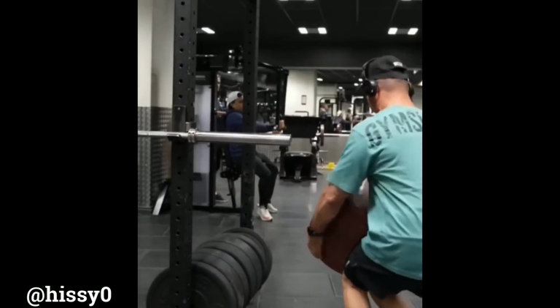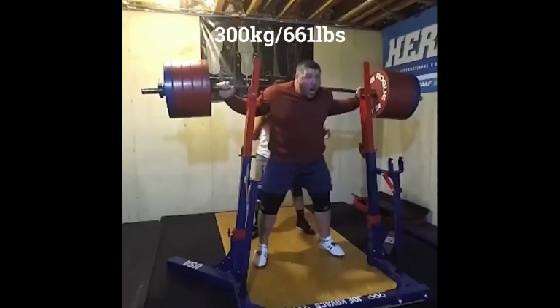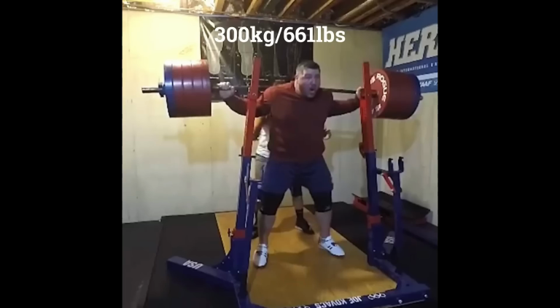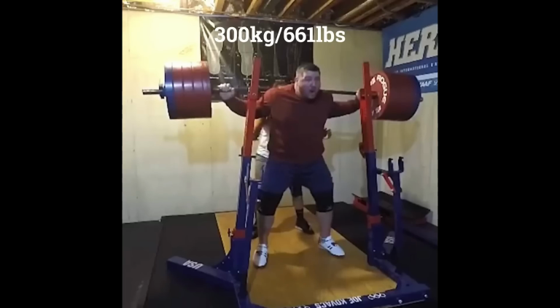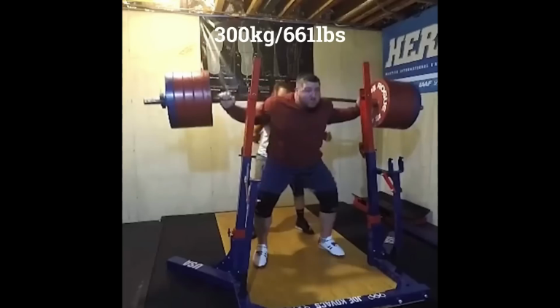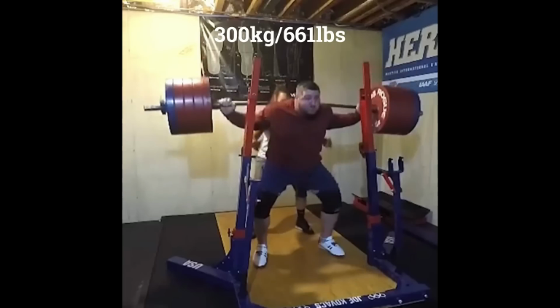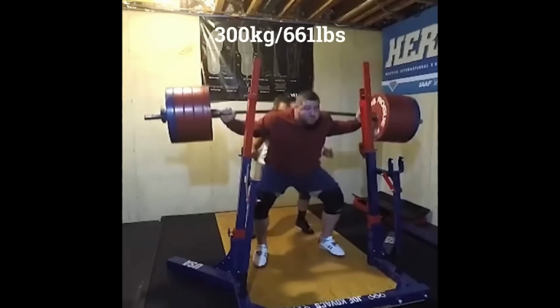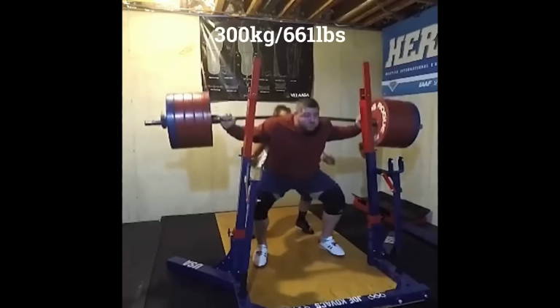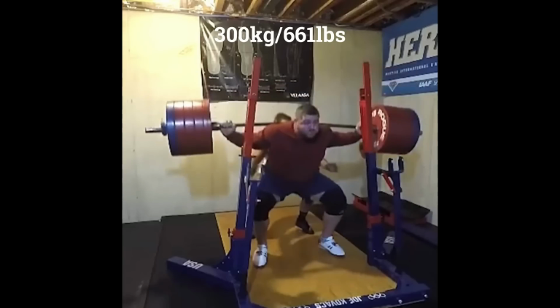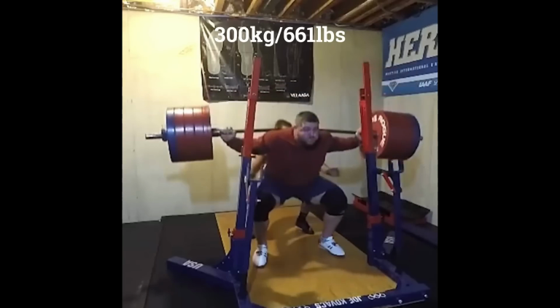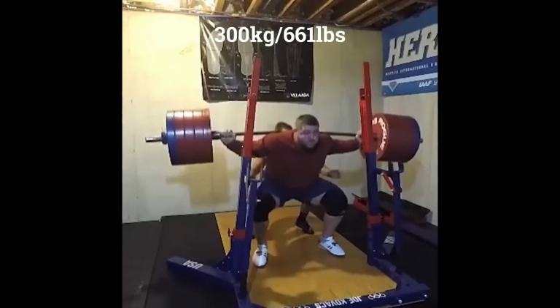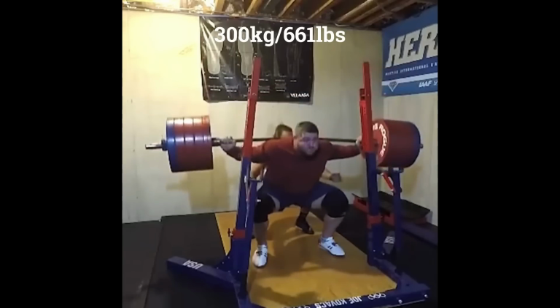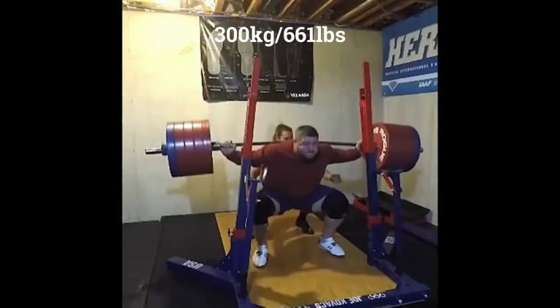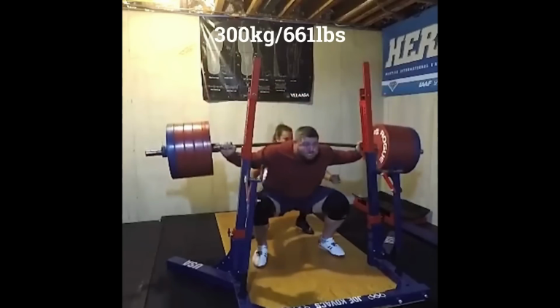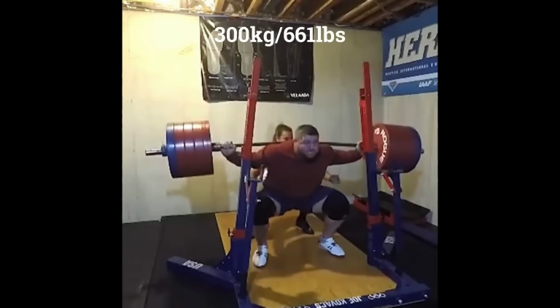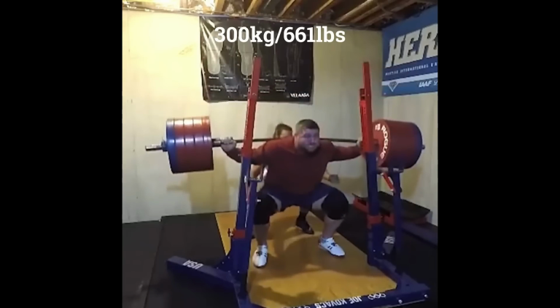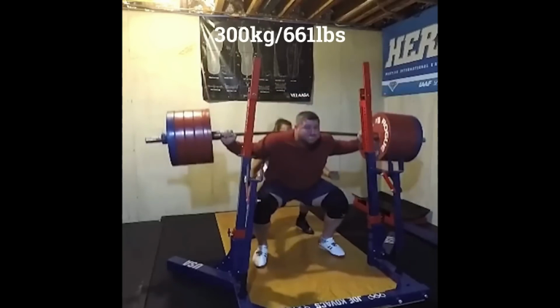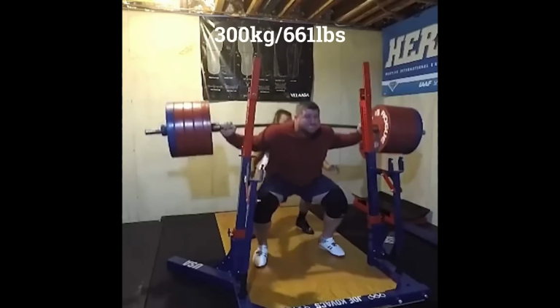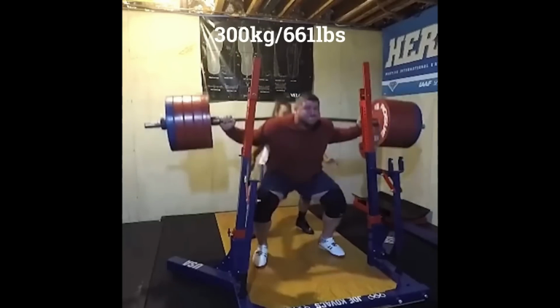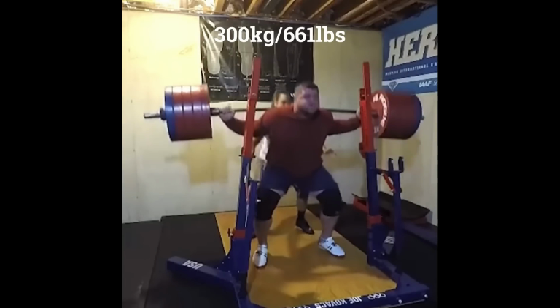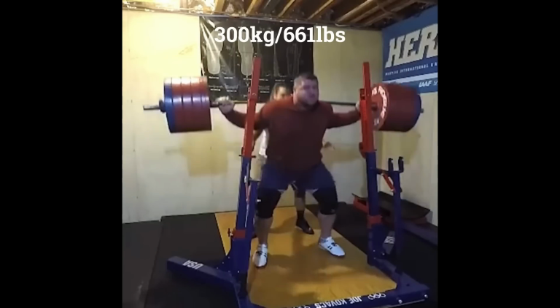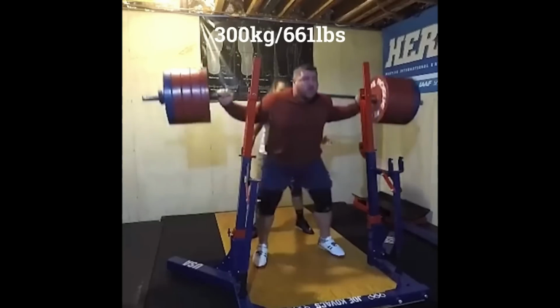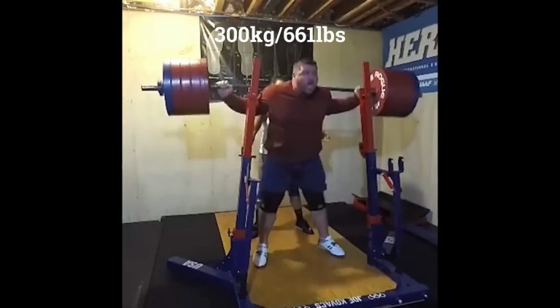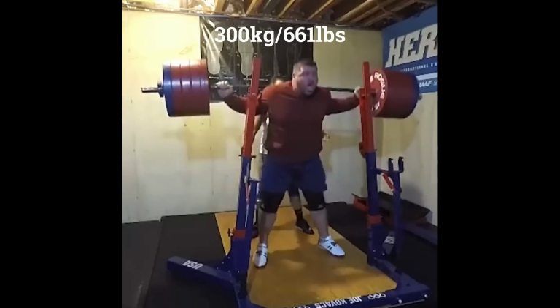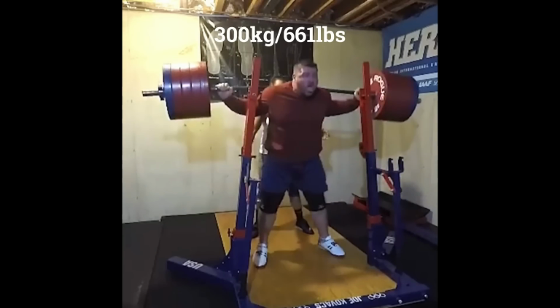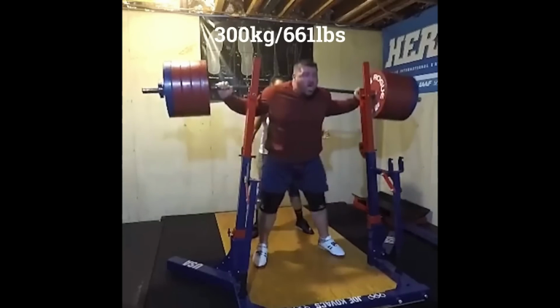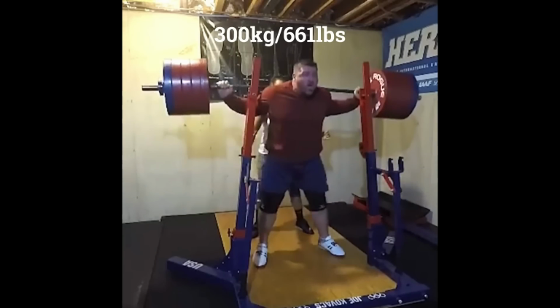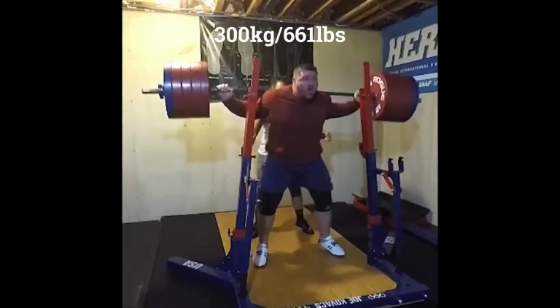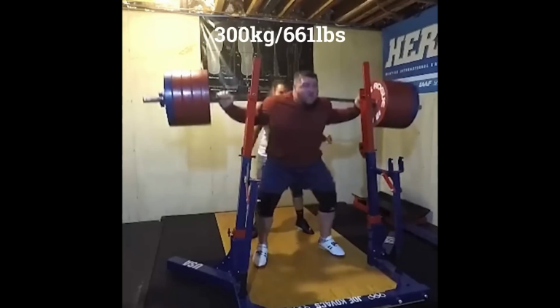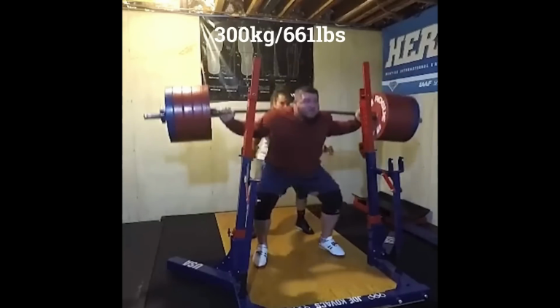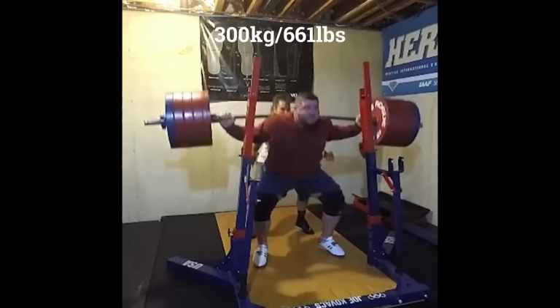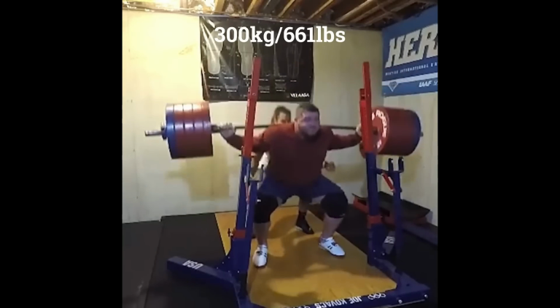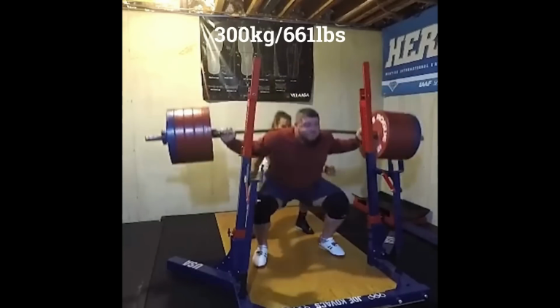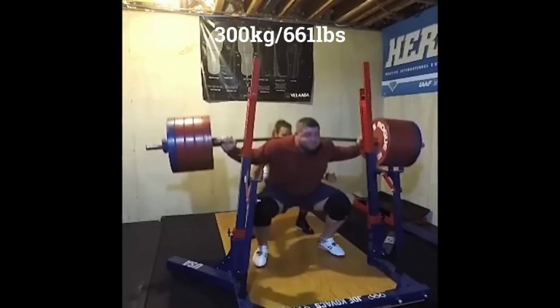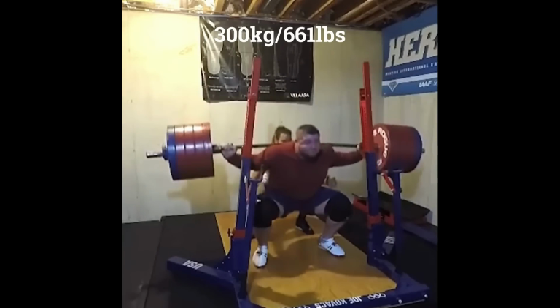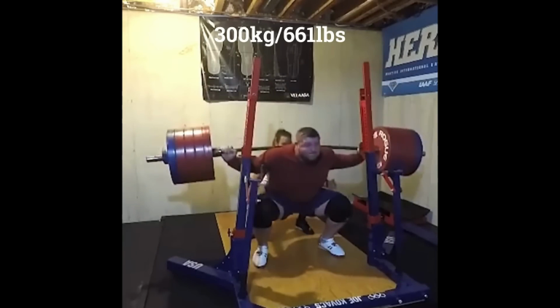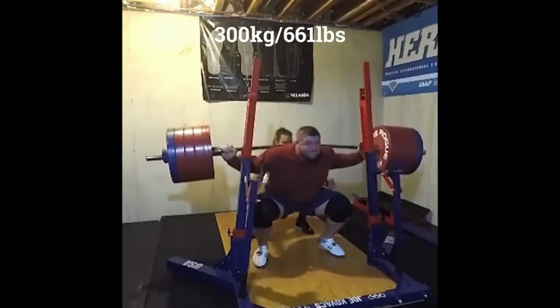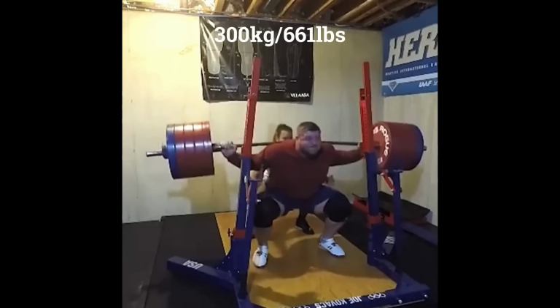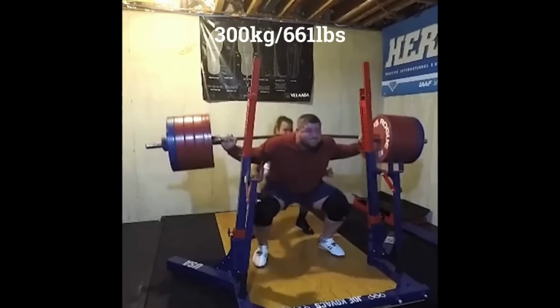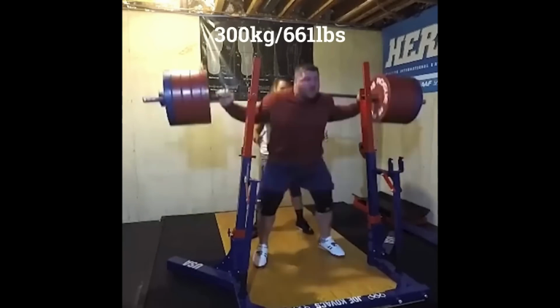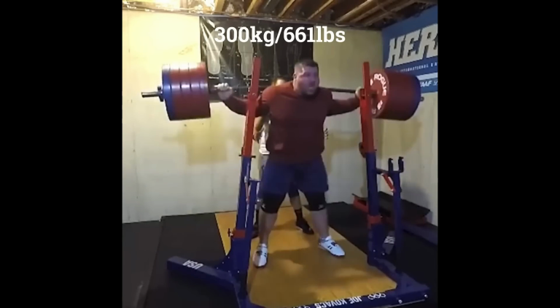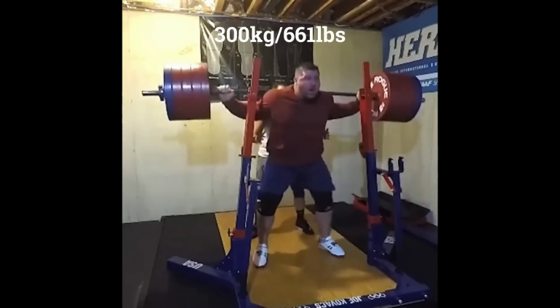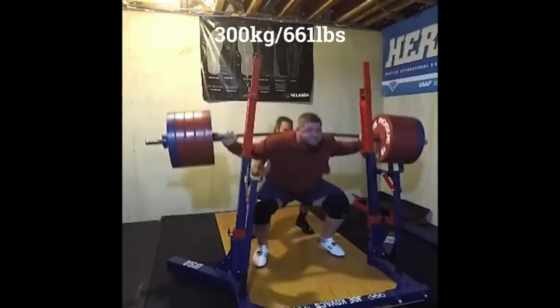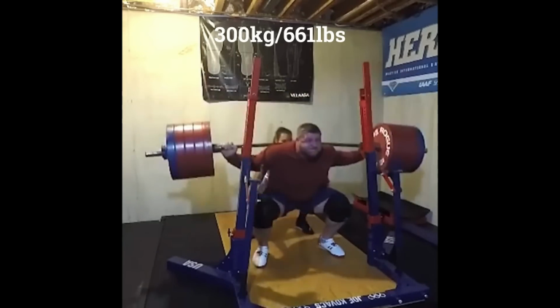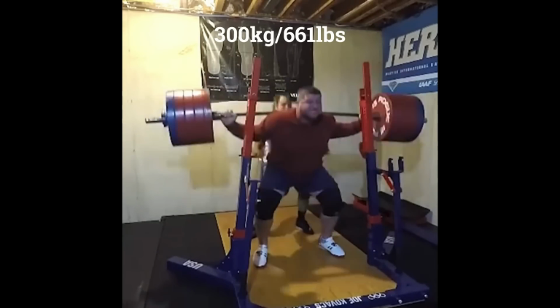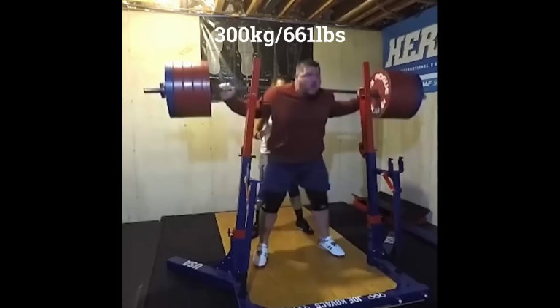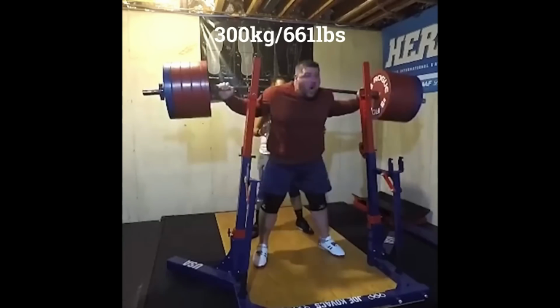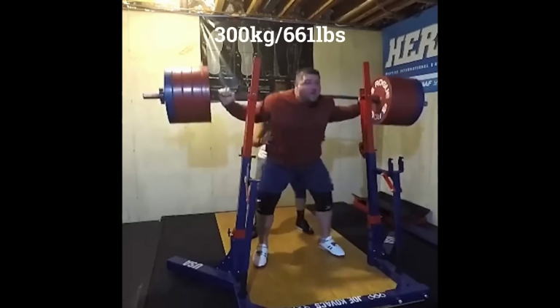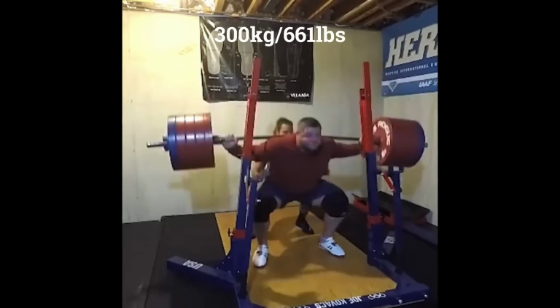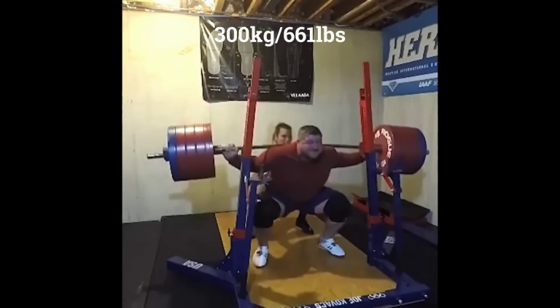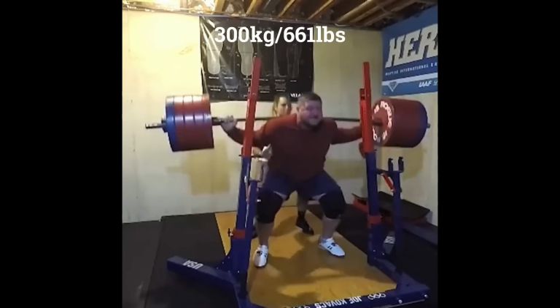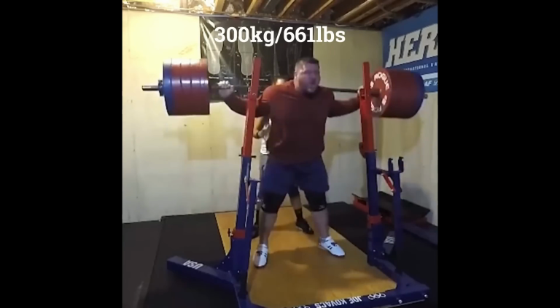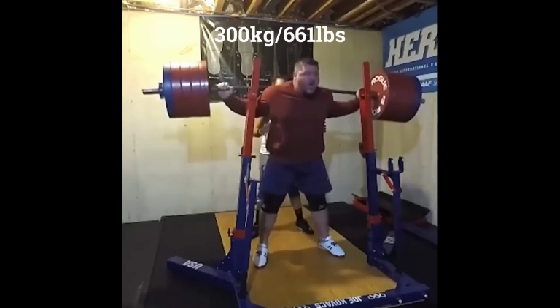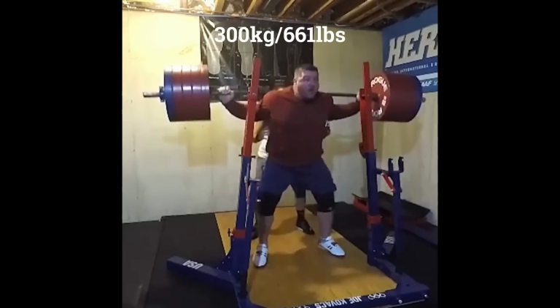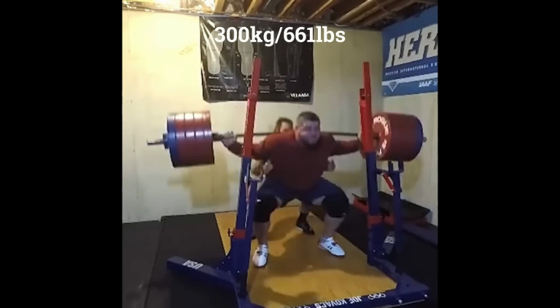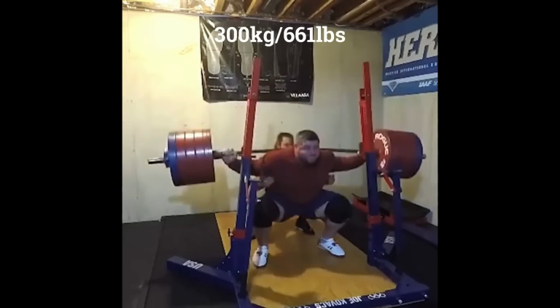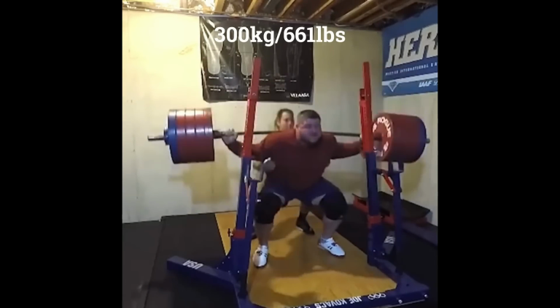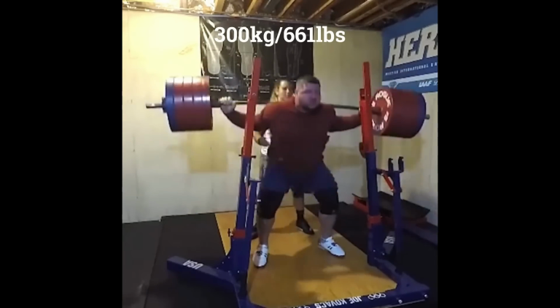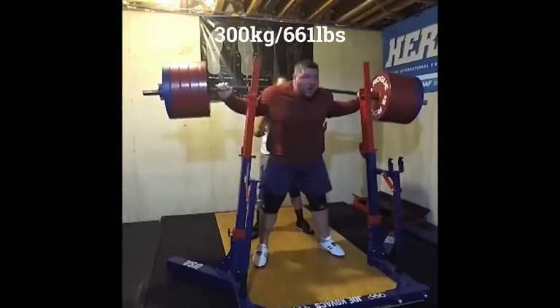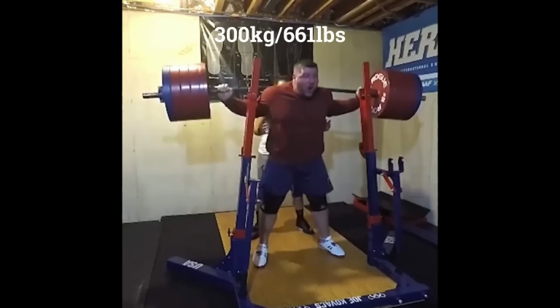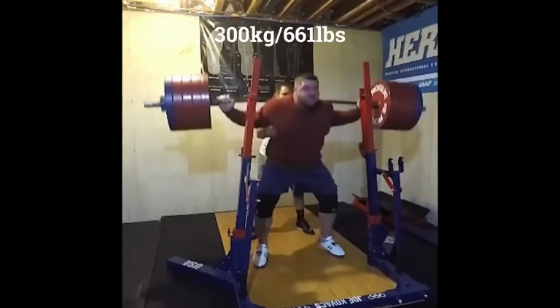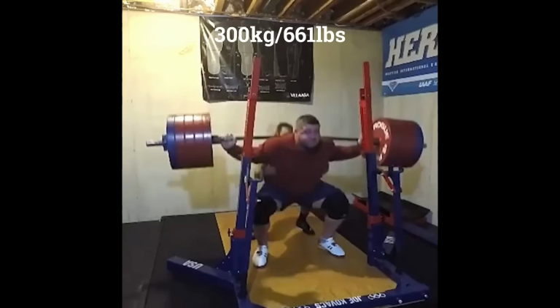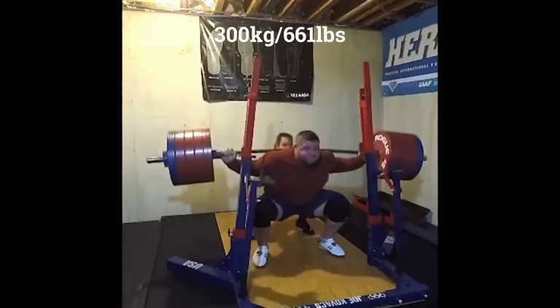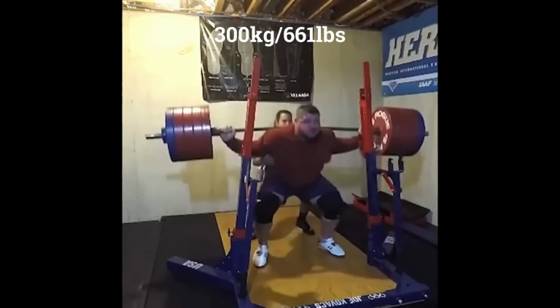This is world champion shot putter Ryan Krauser squatting 300kg for 10 solid reps.